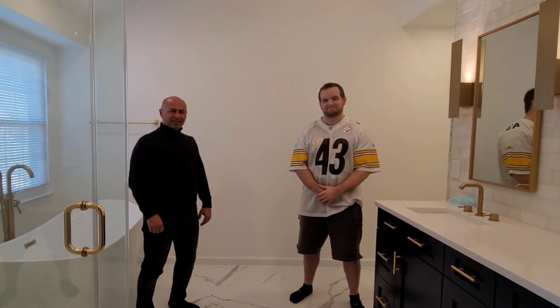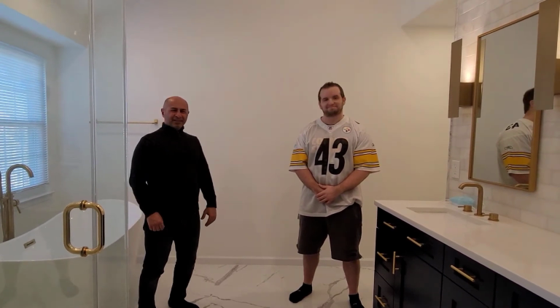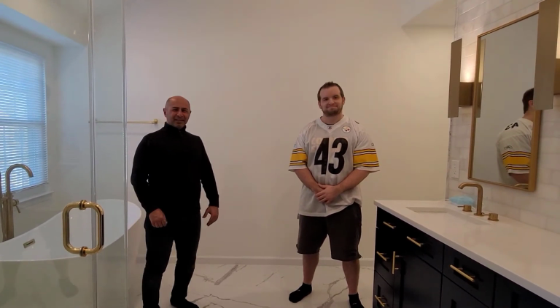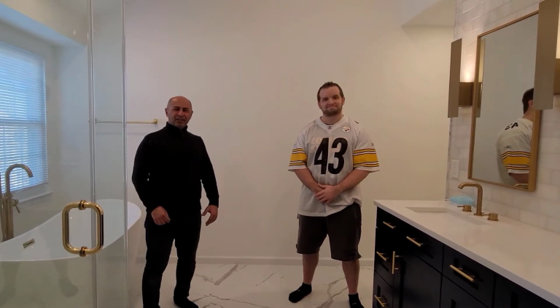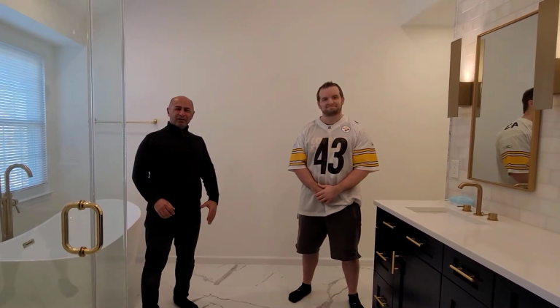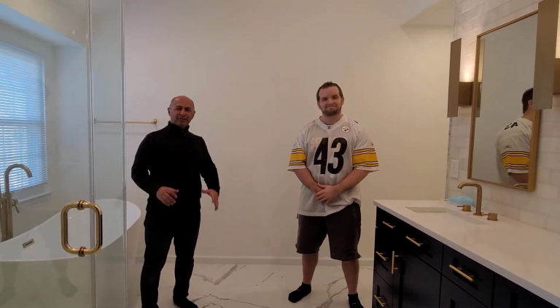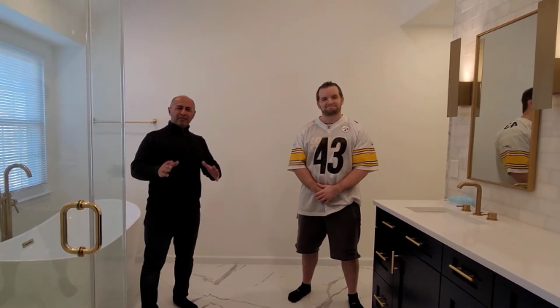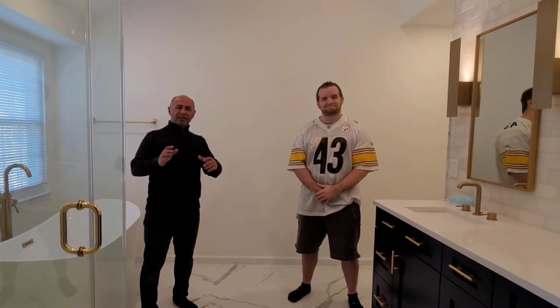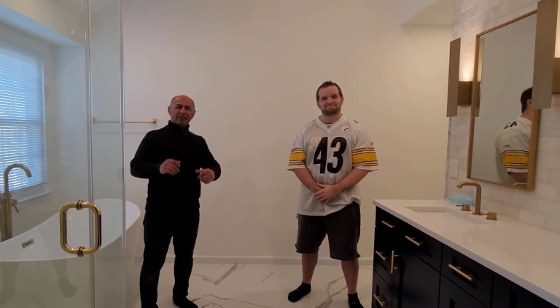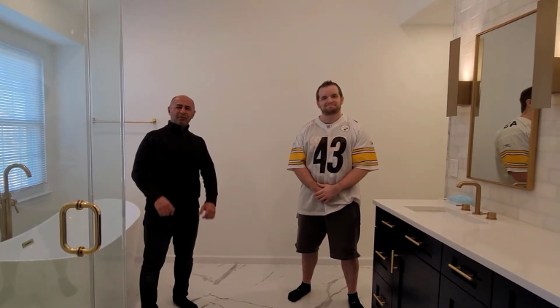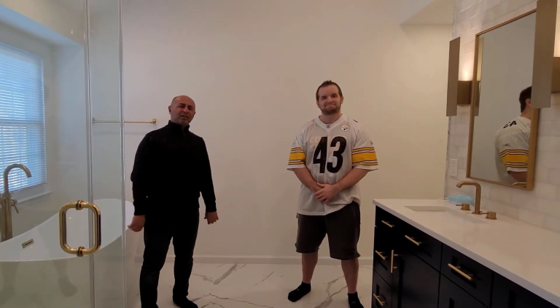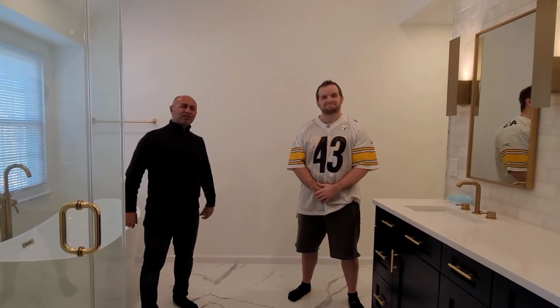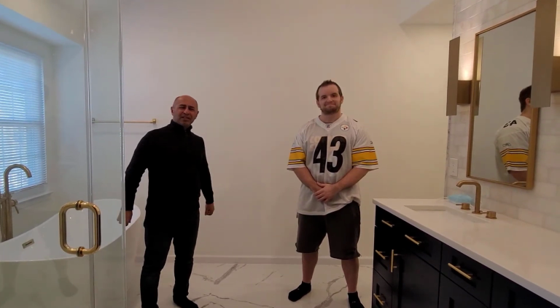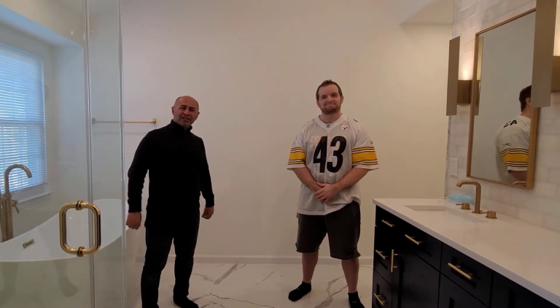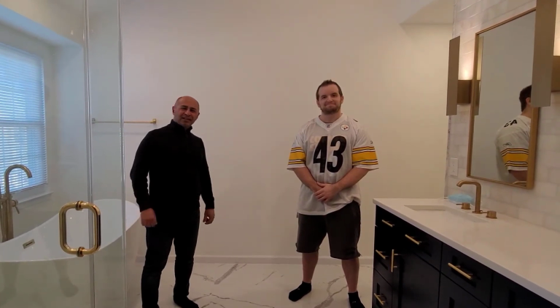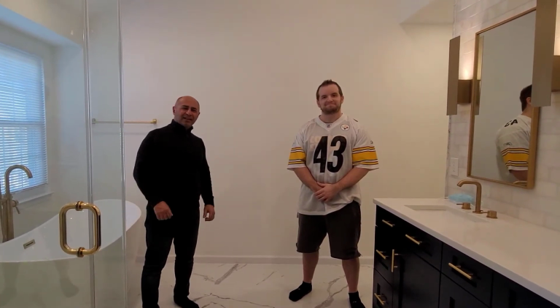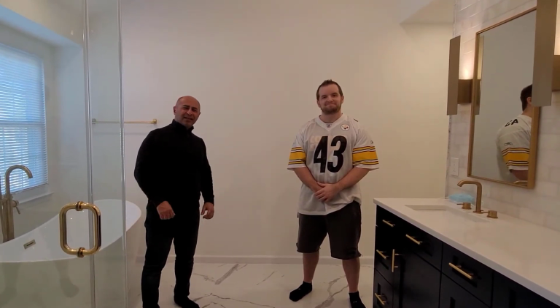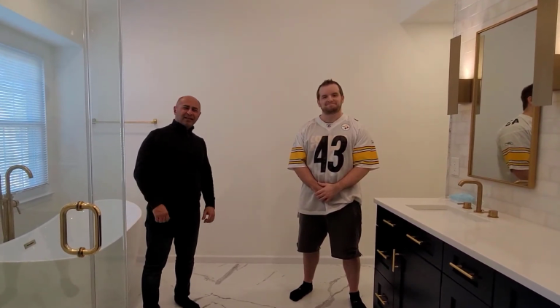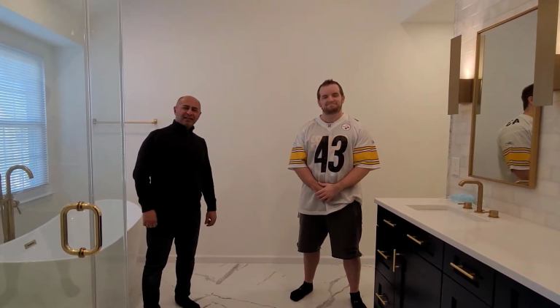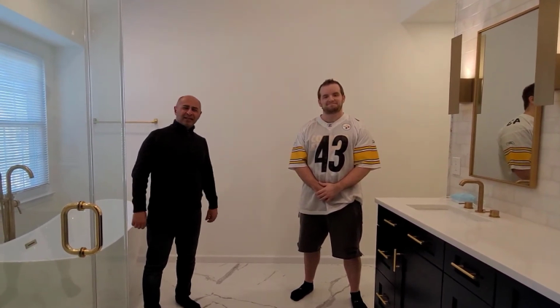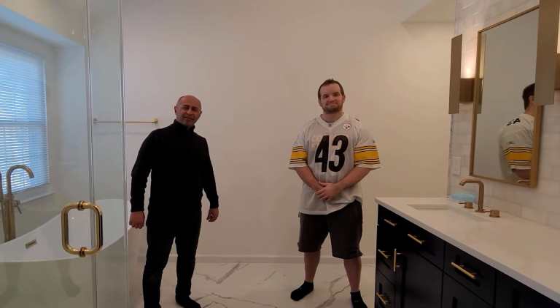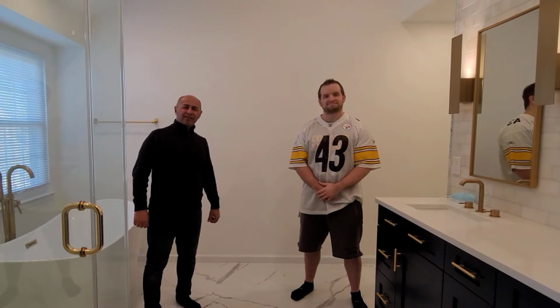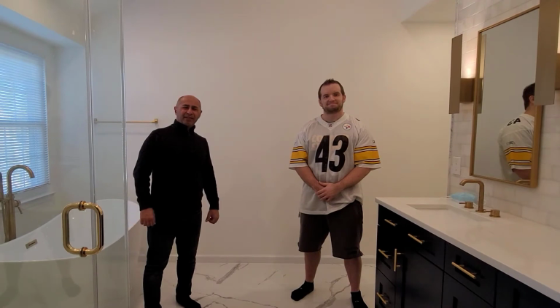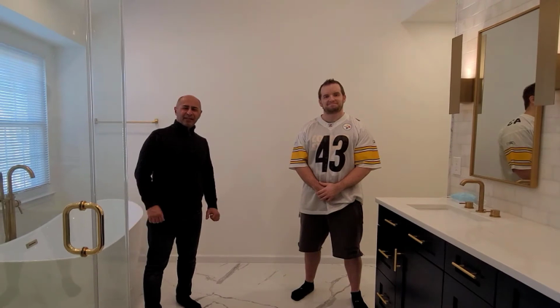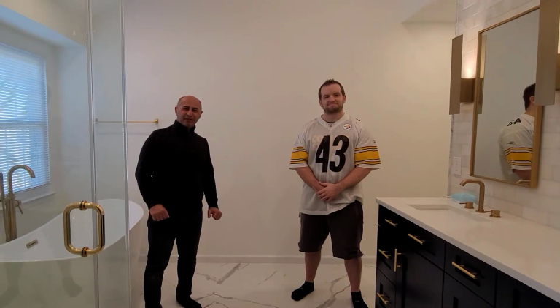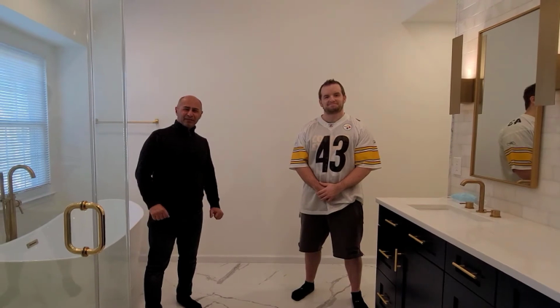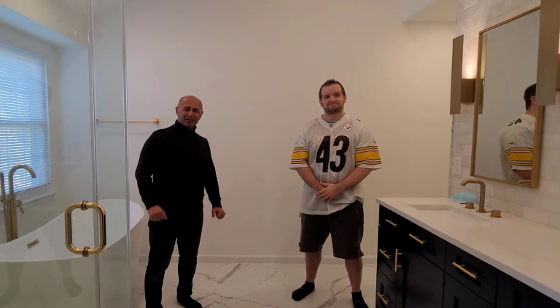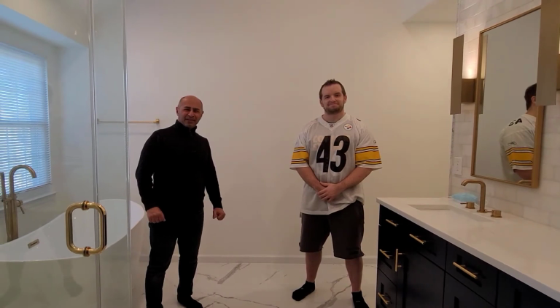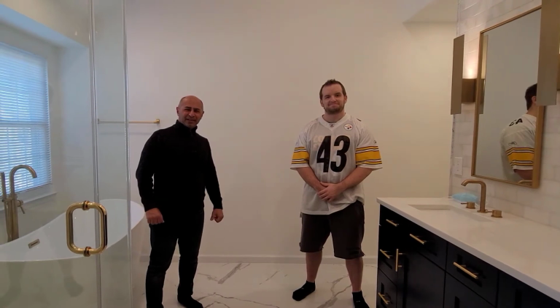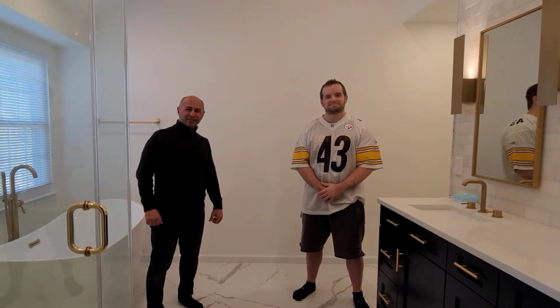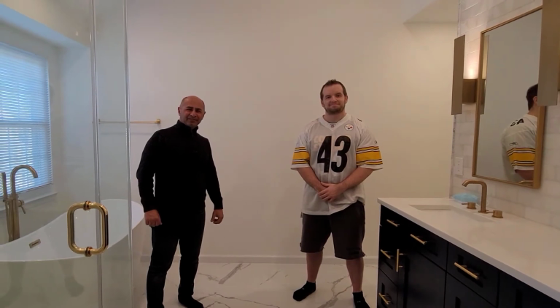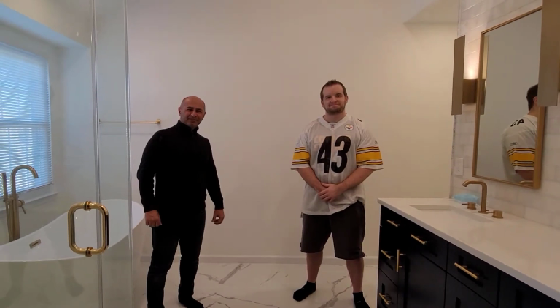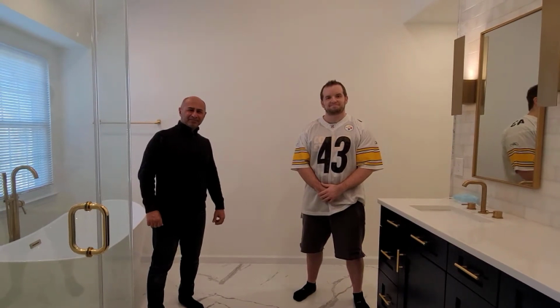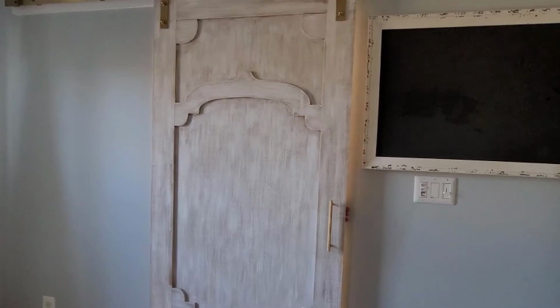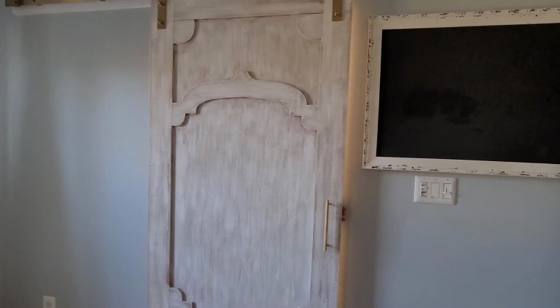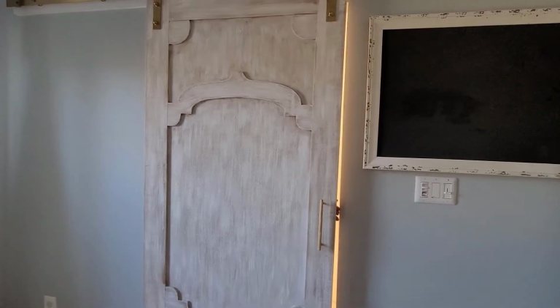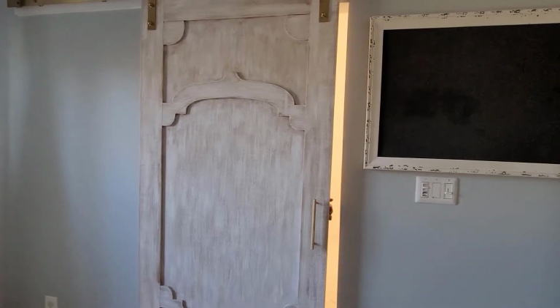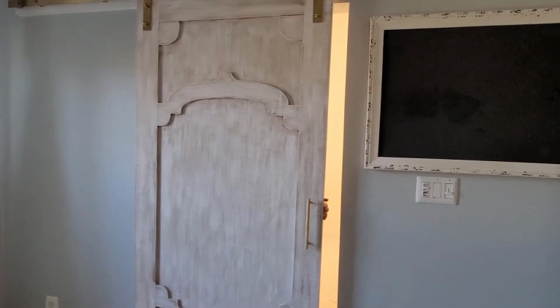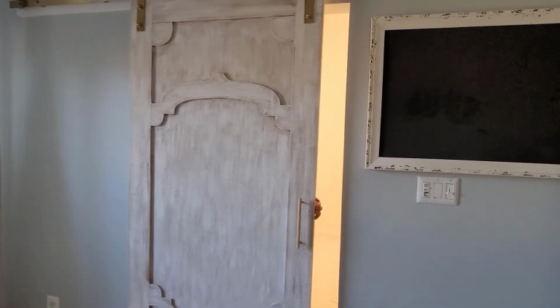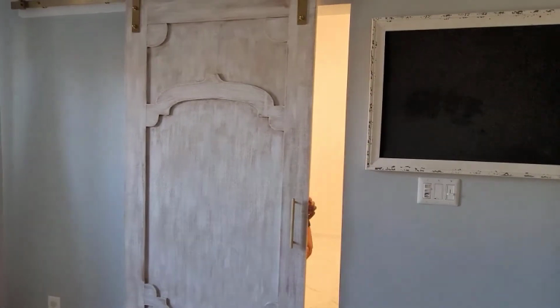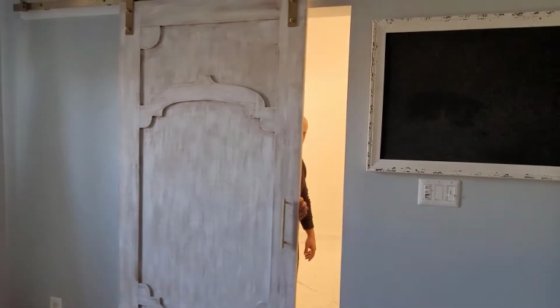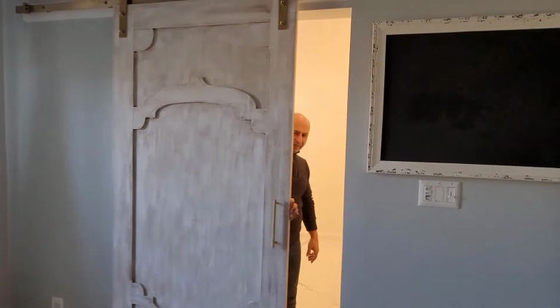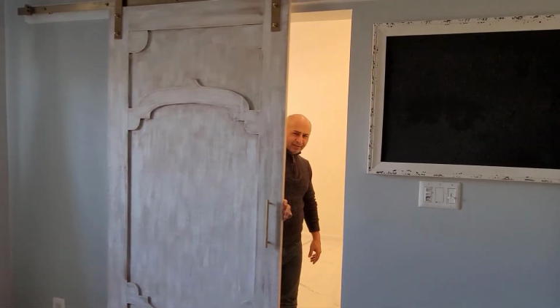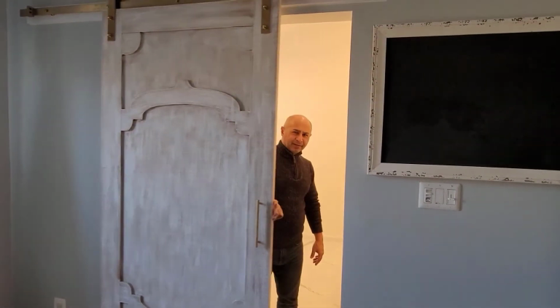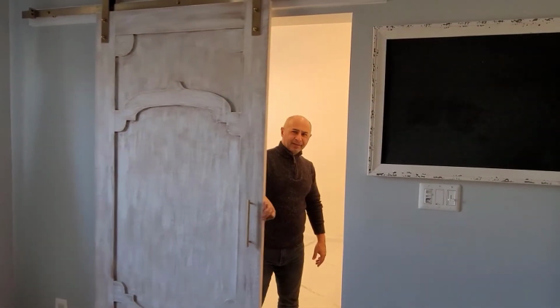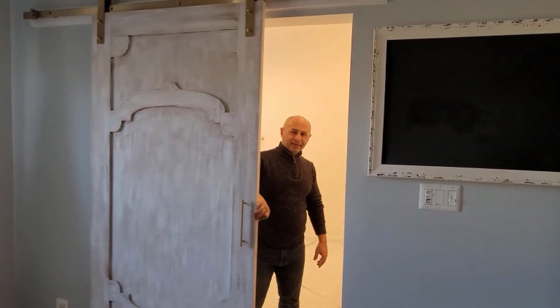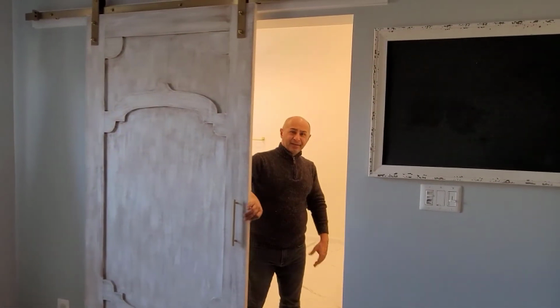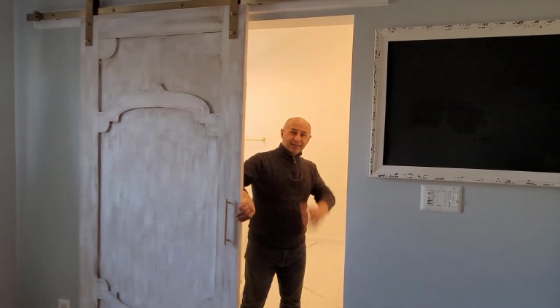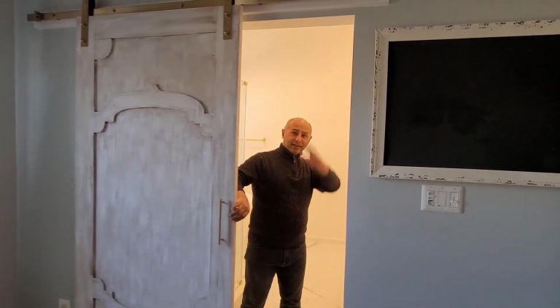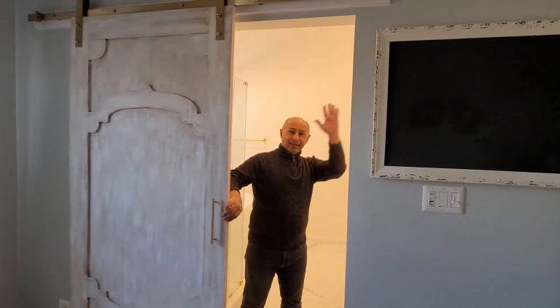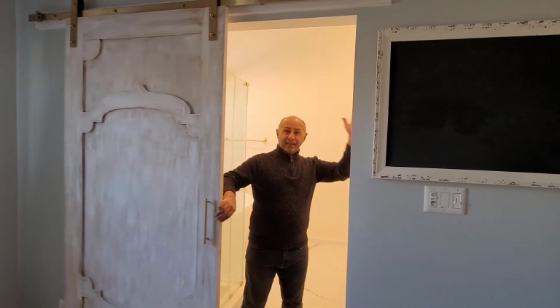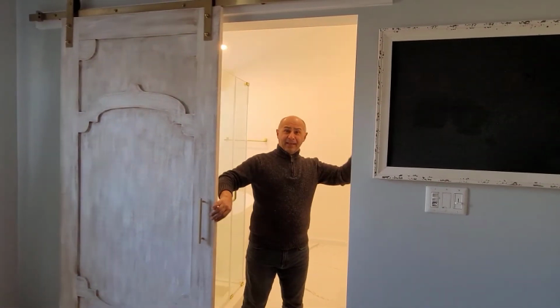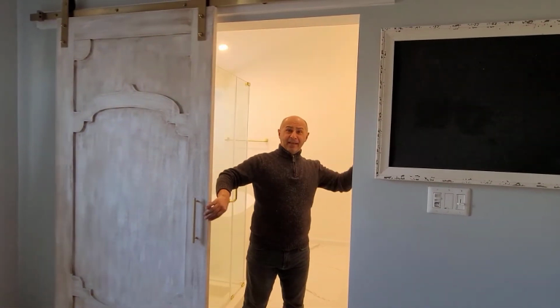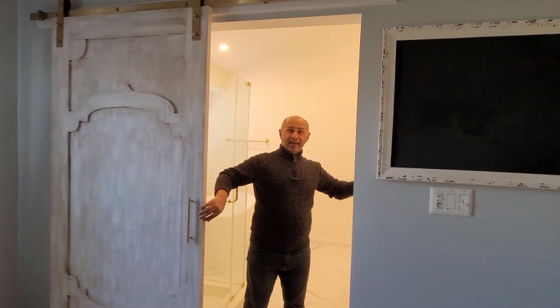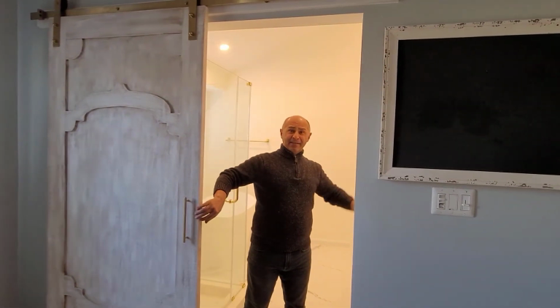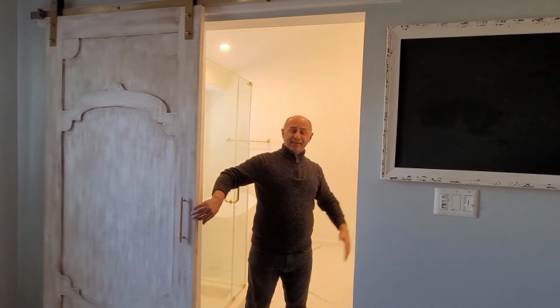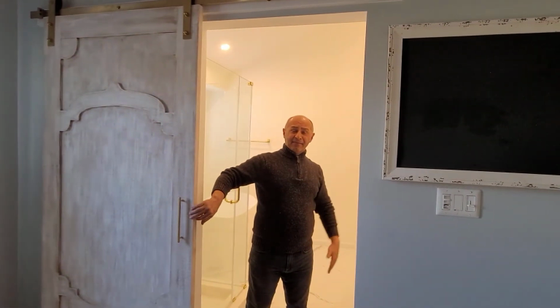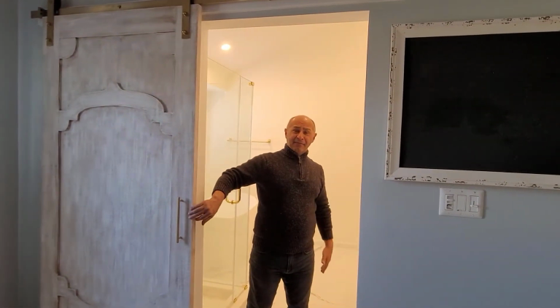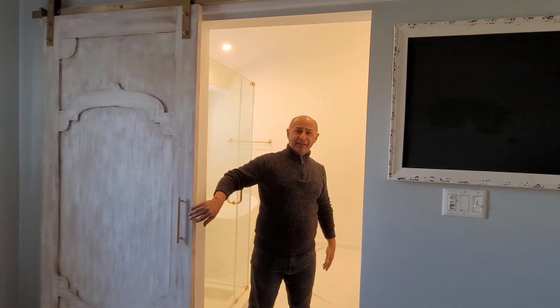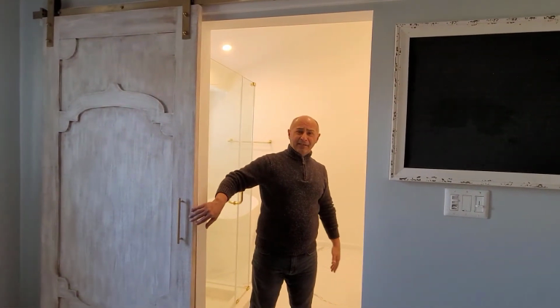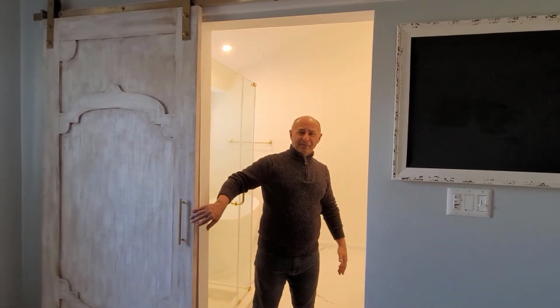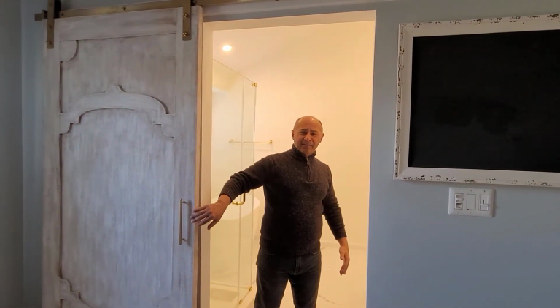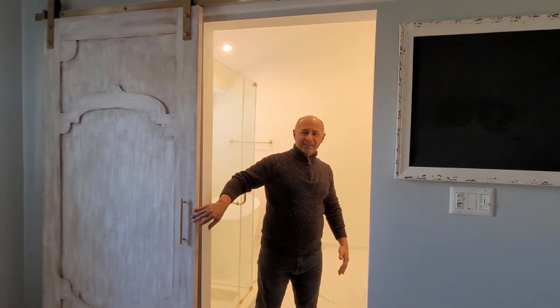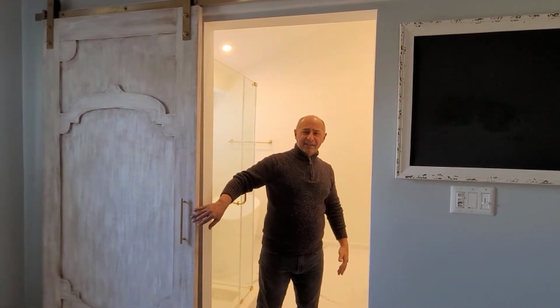Thank you everybody for watching. Kevin with EA Home Design. Hey guys, Kevin with EA Home Design.